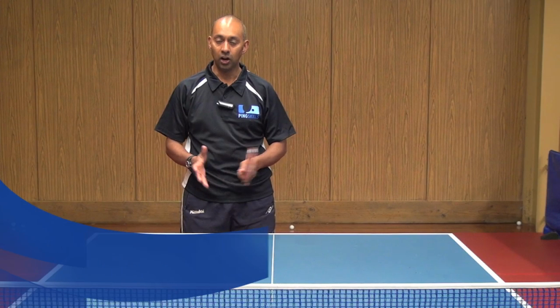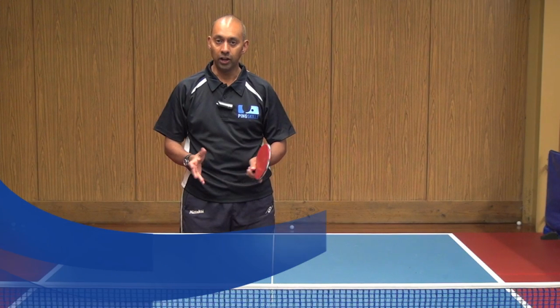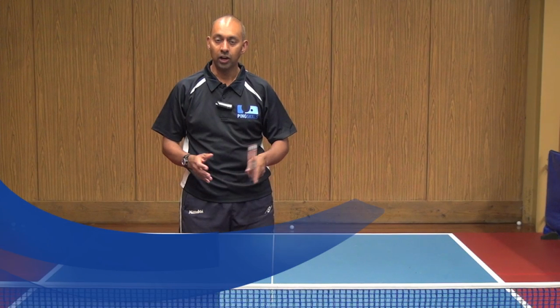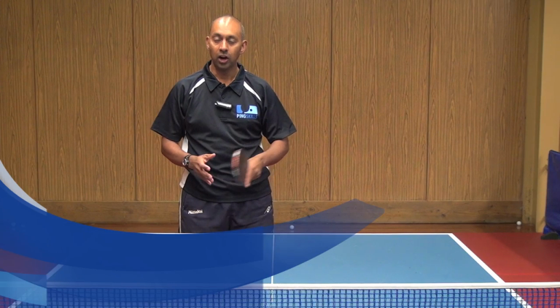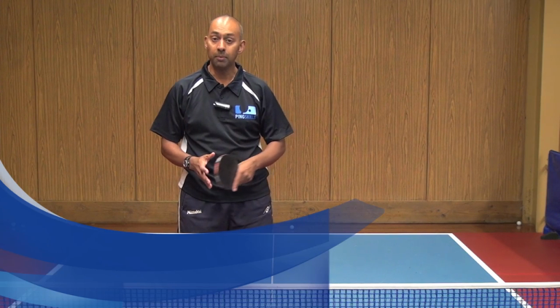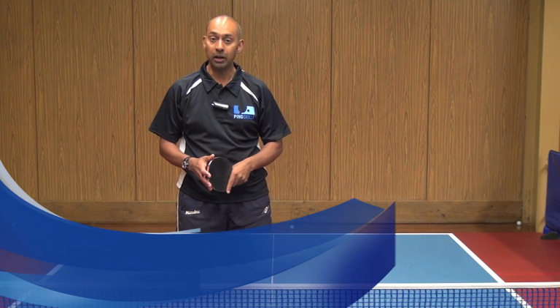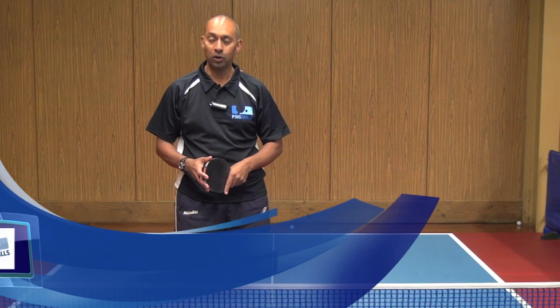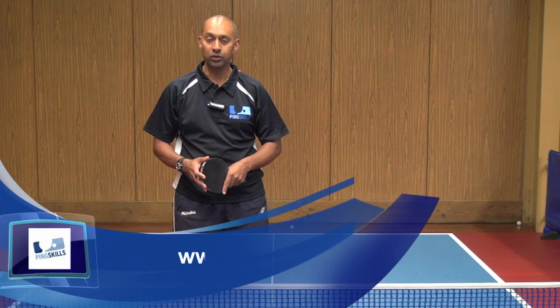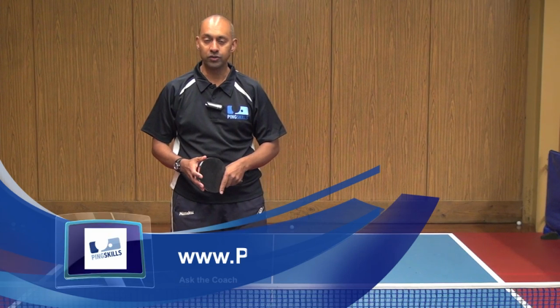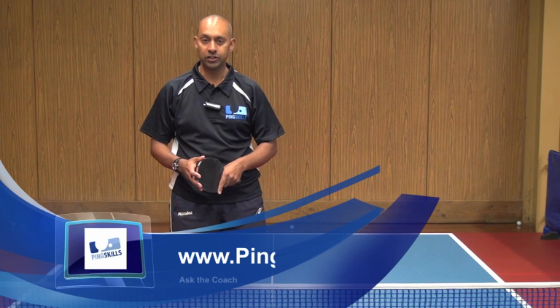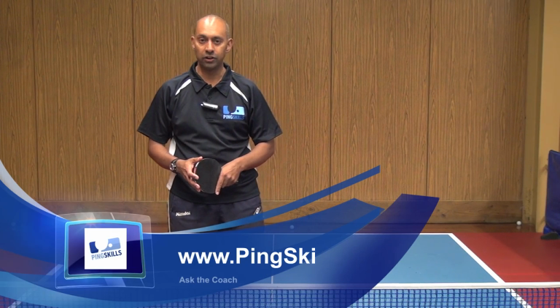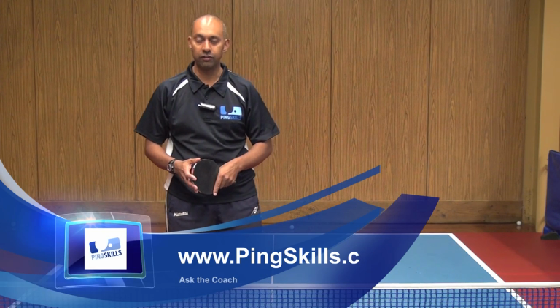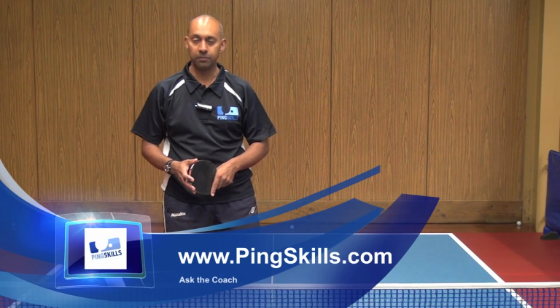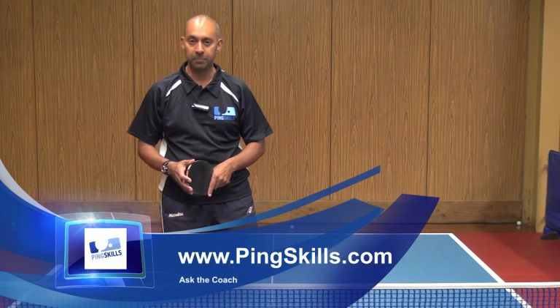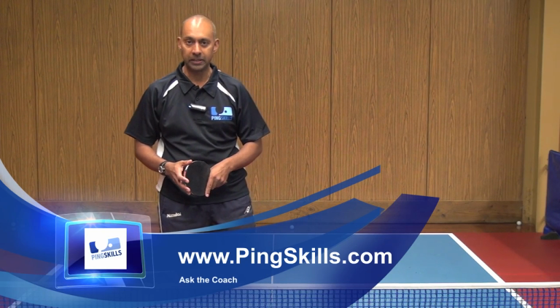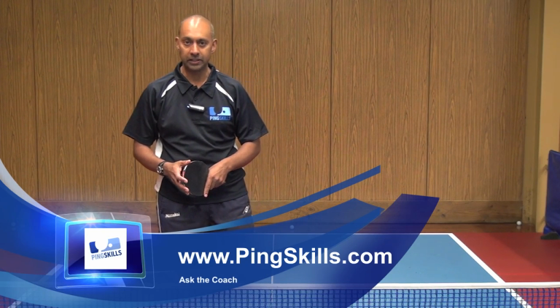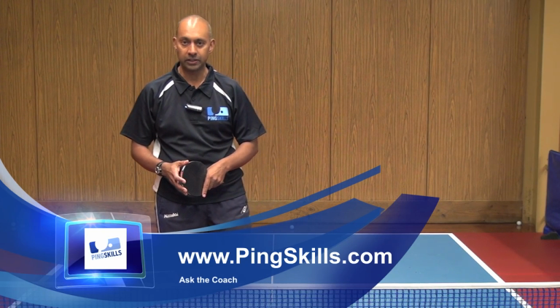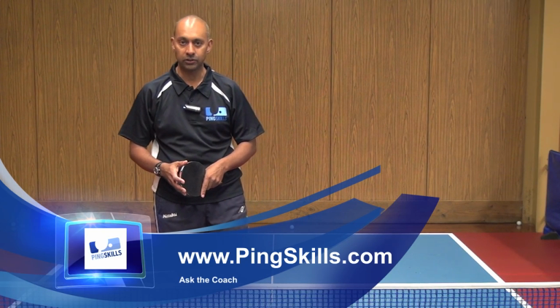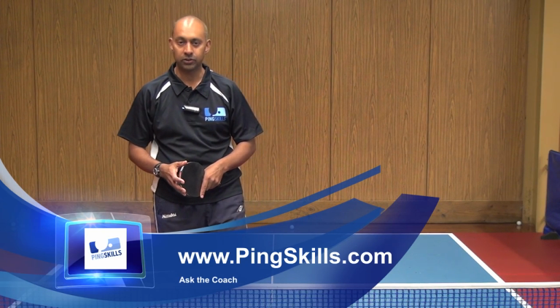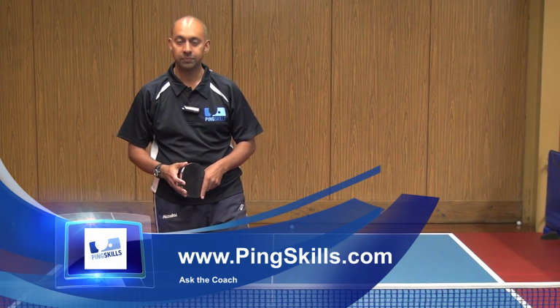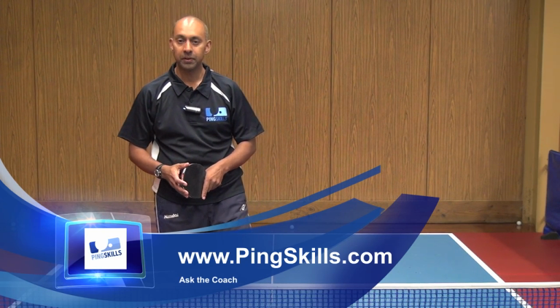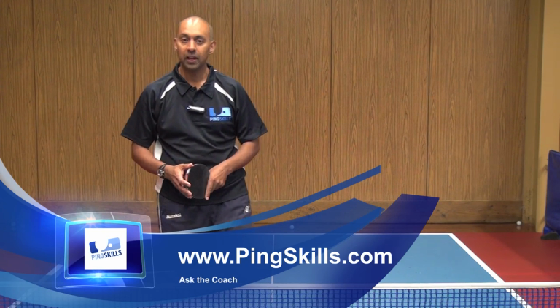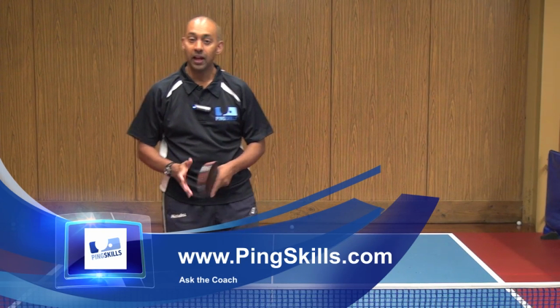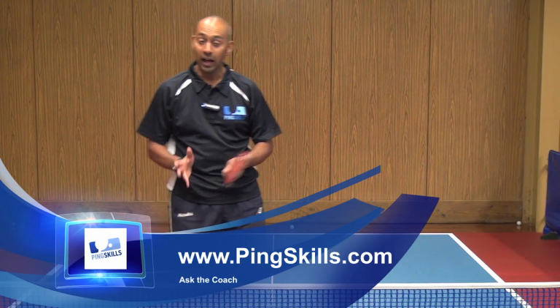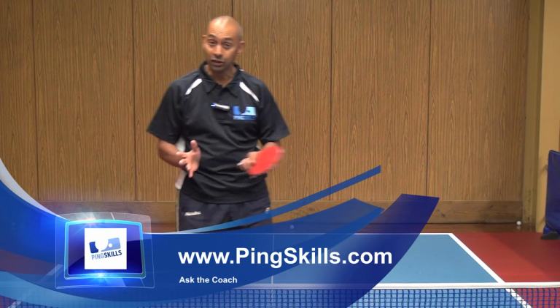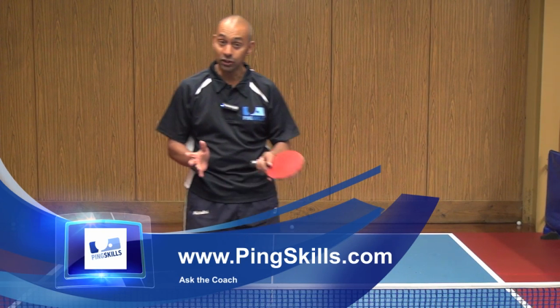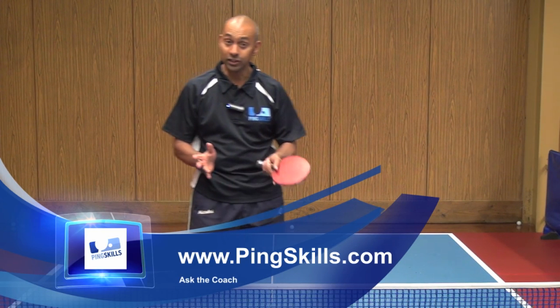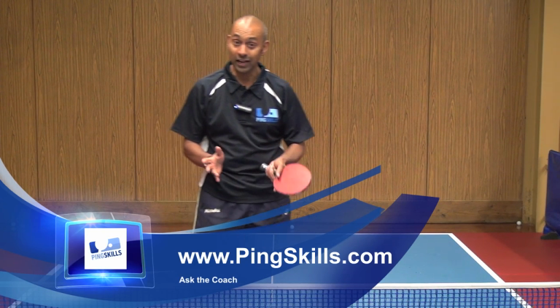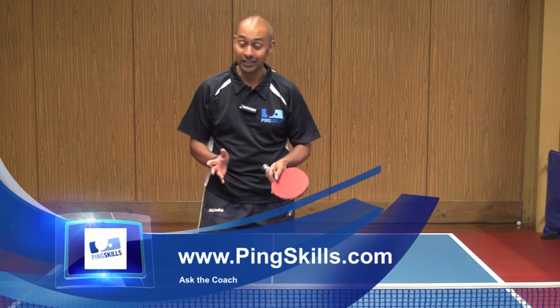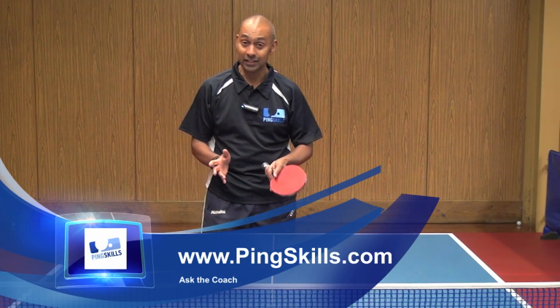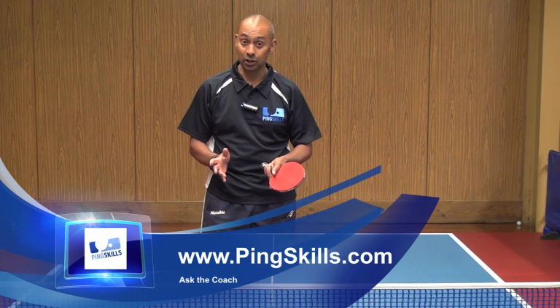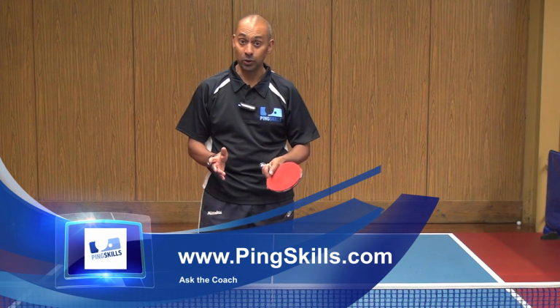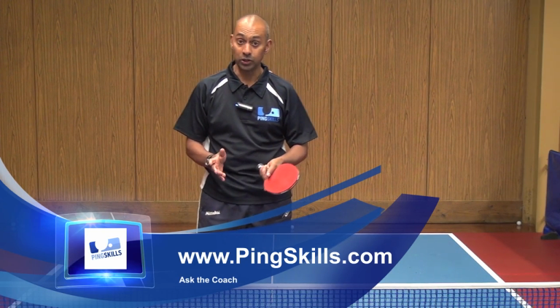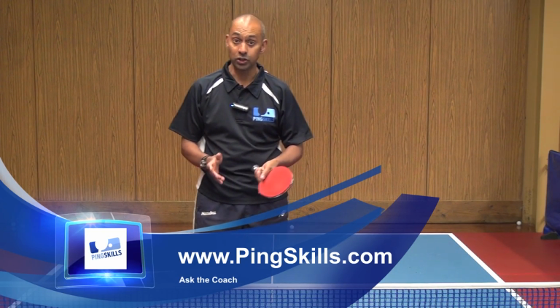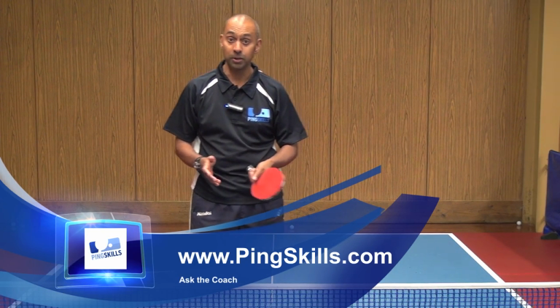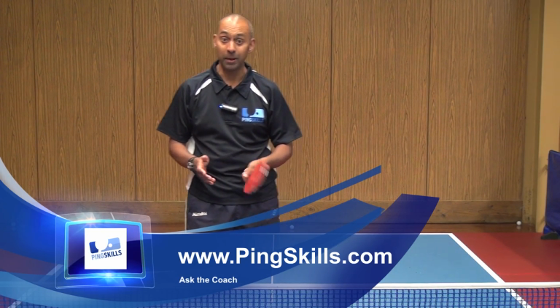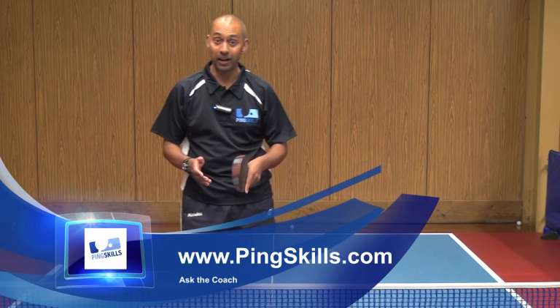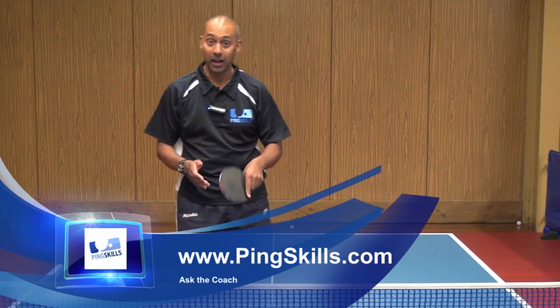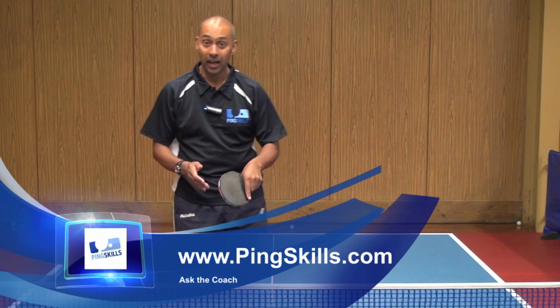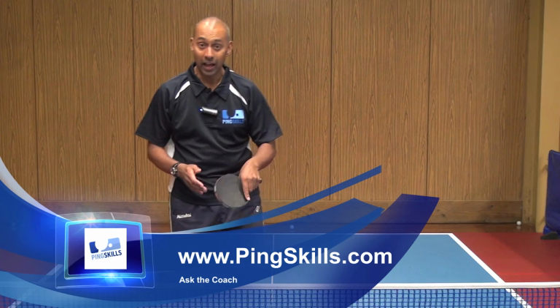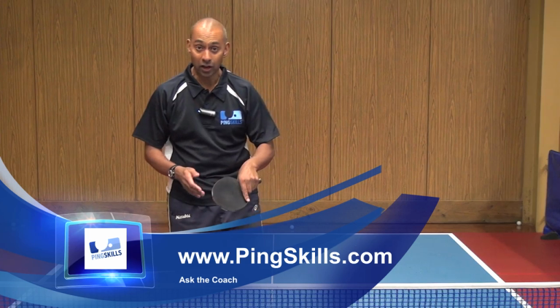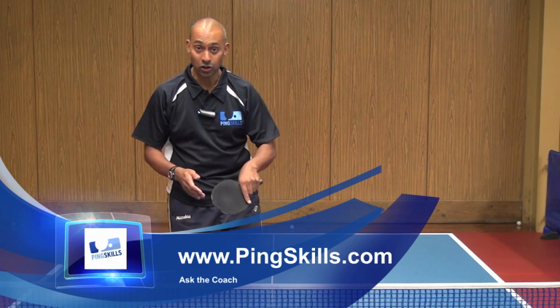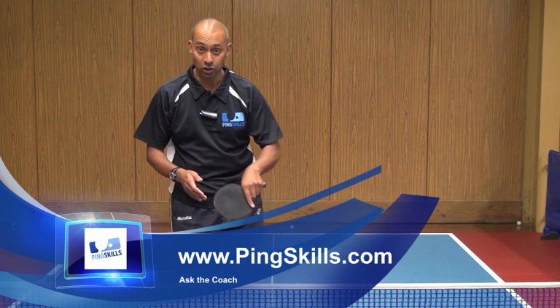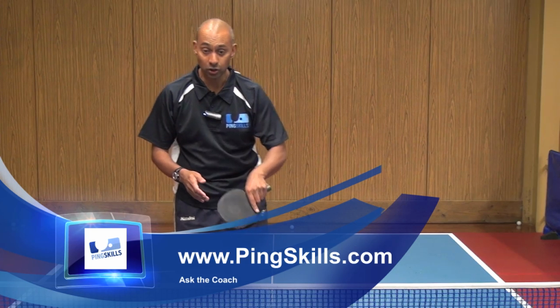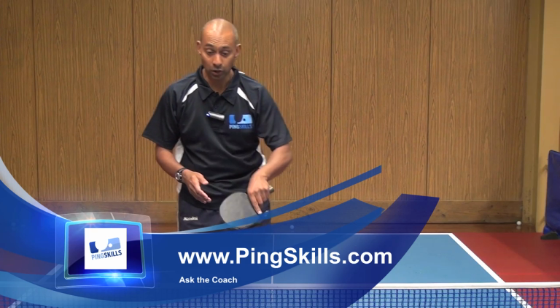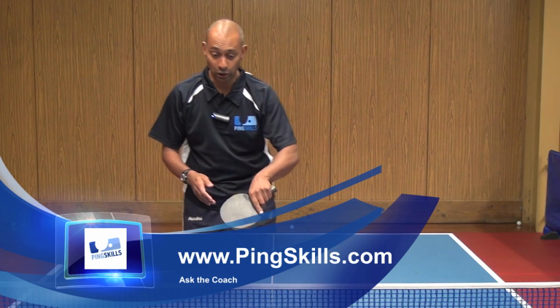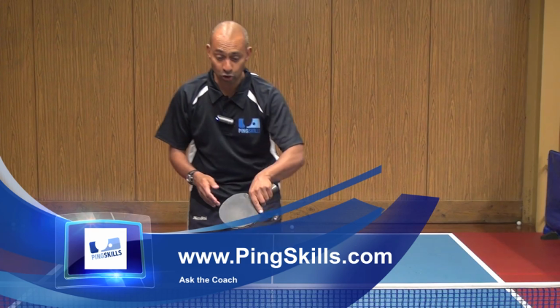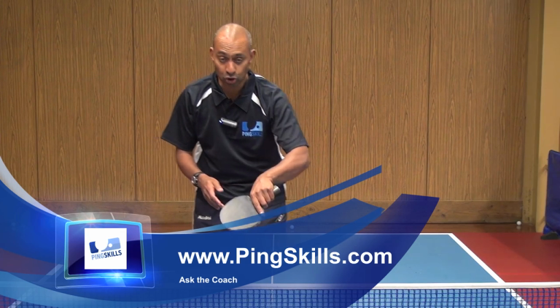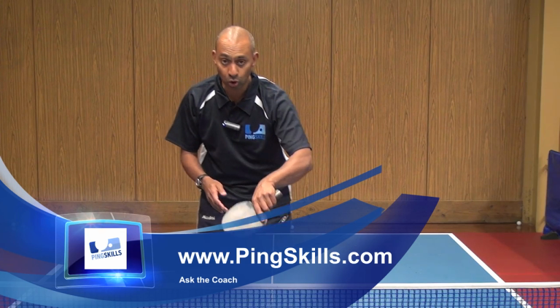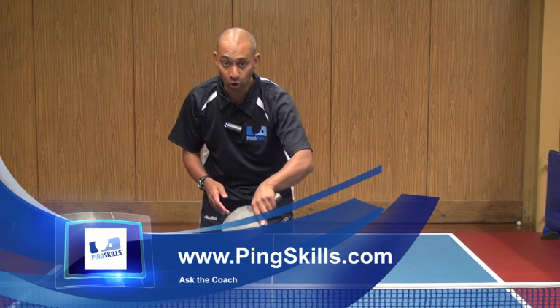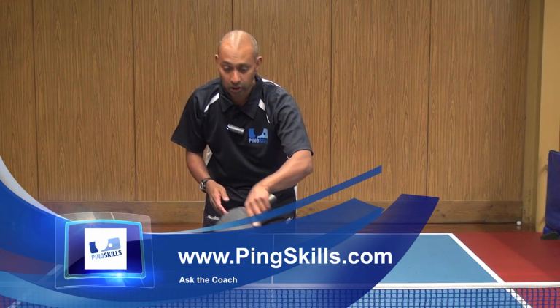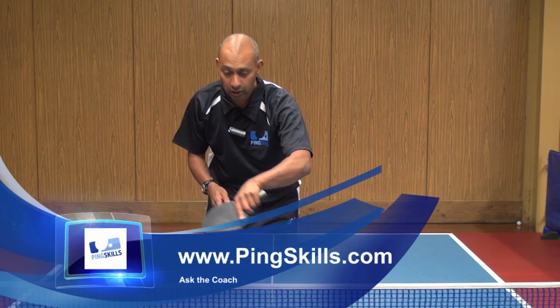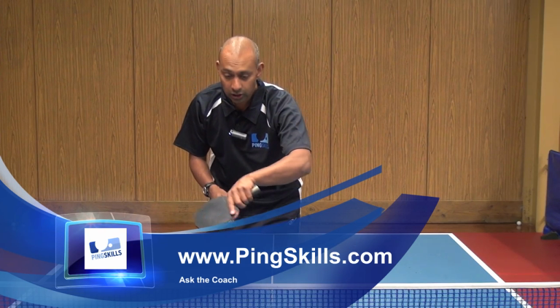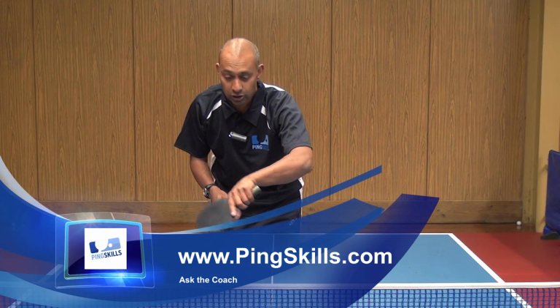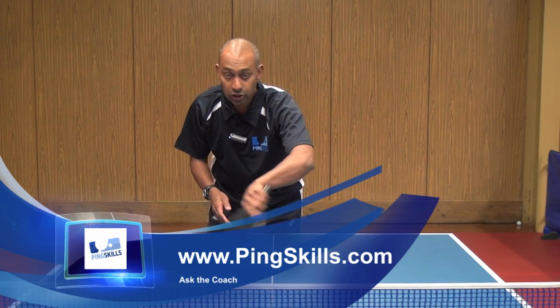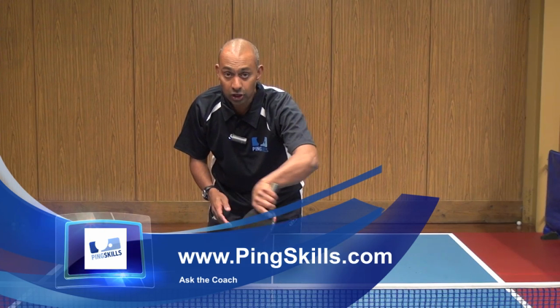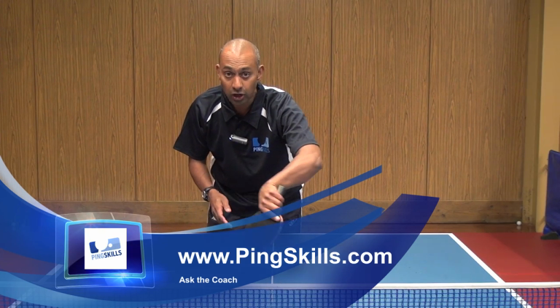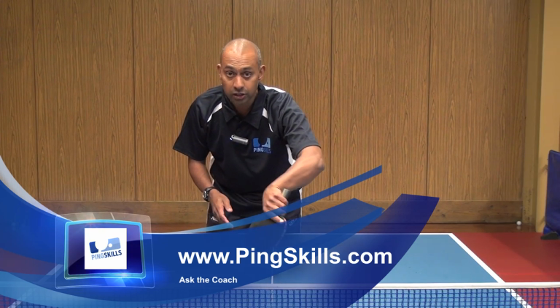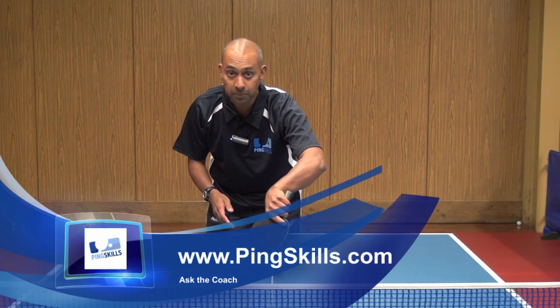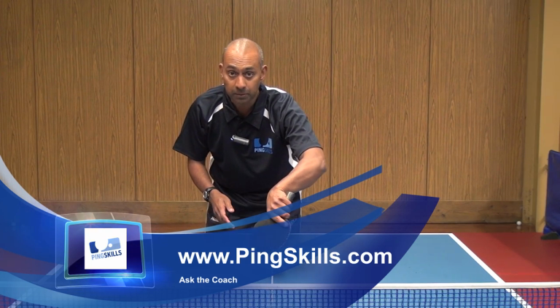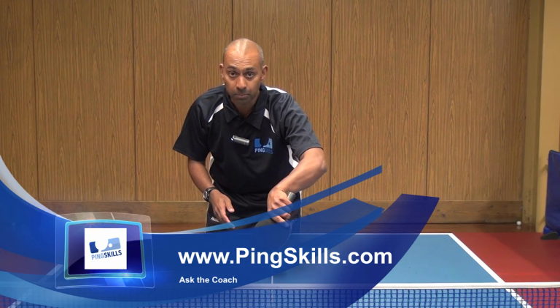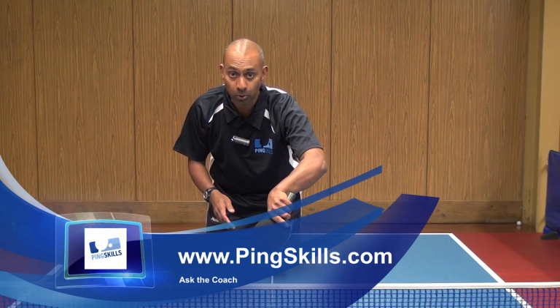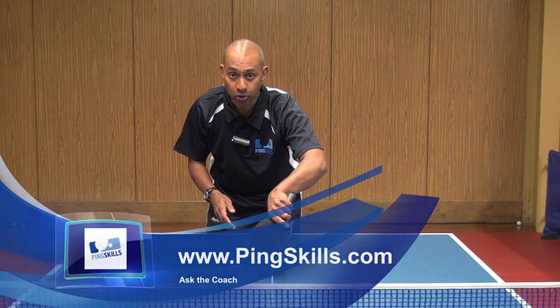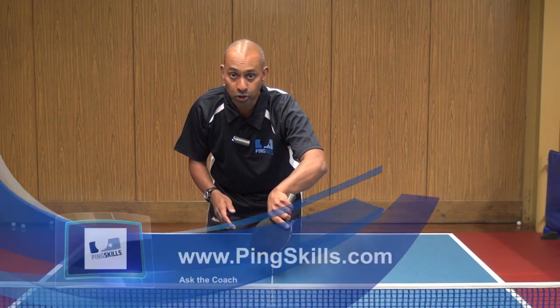Hi, I'm Alois Rosario from PingSkills. Ashley has asked us a question about how to do a short side spin push.